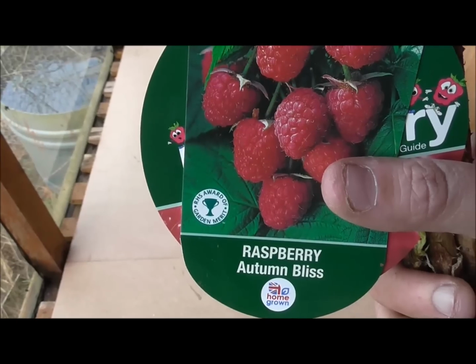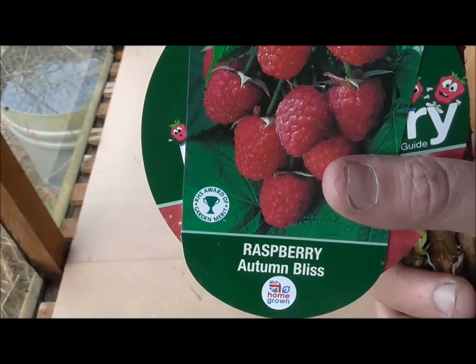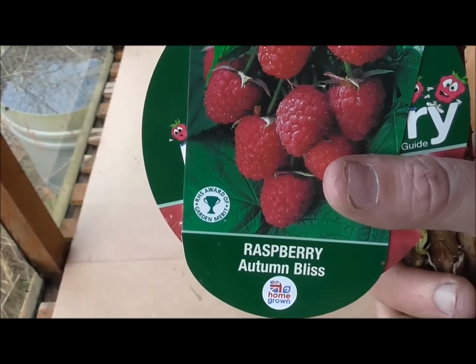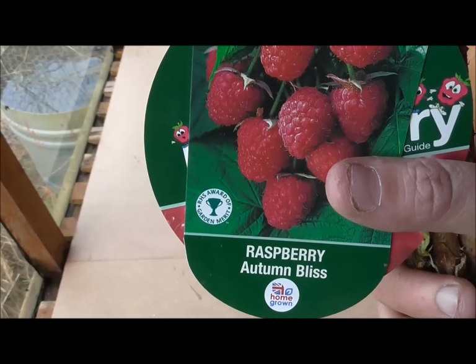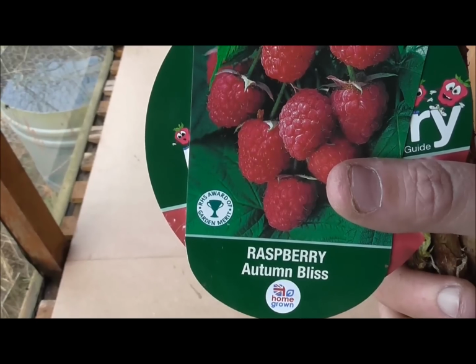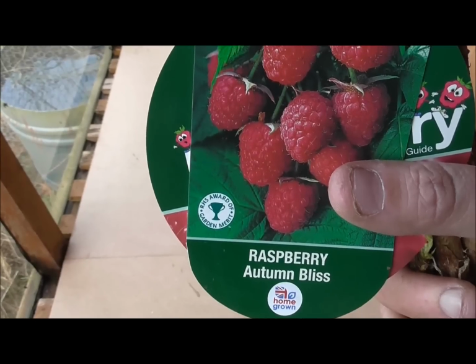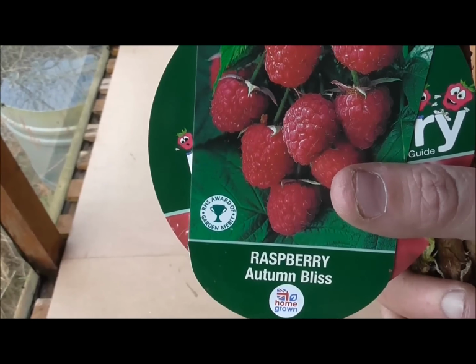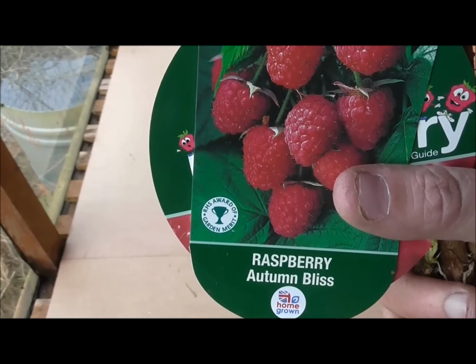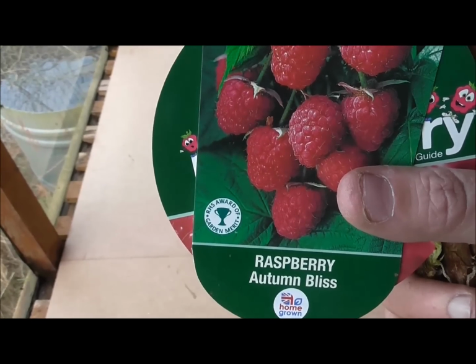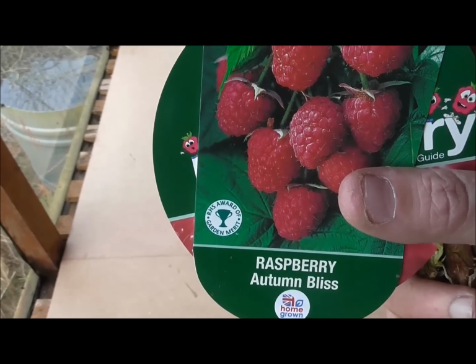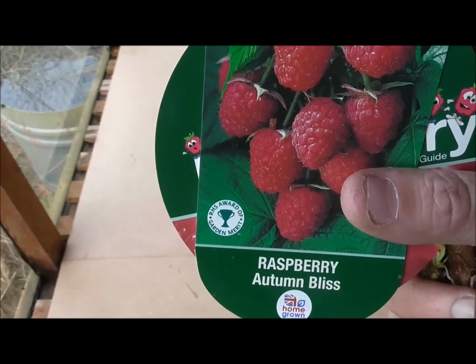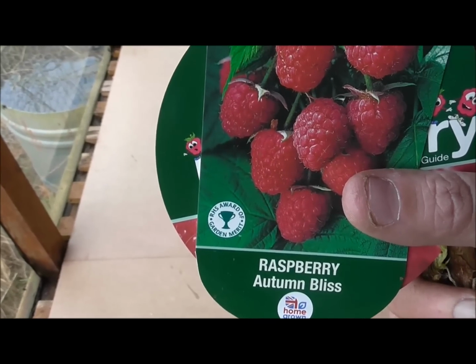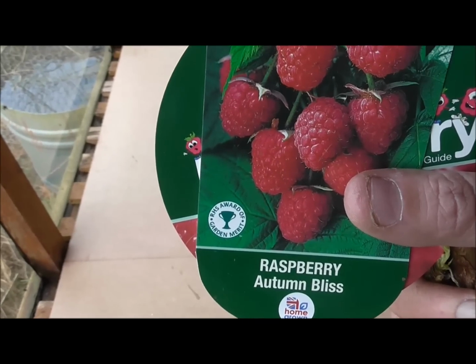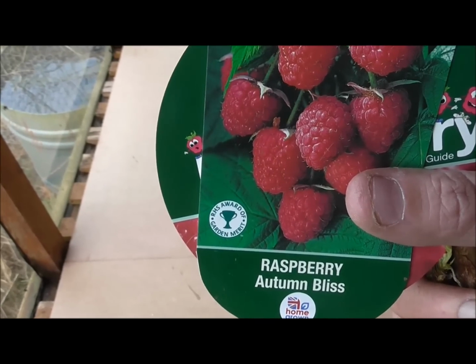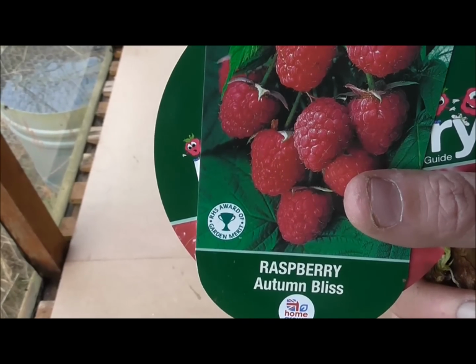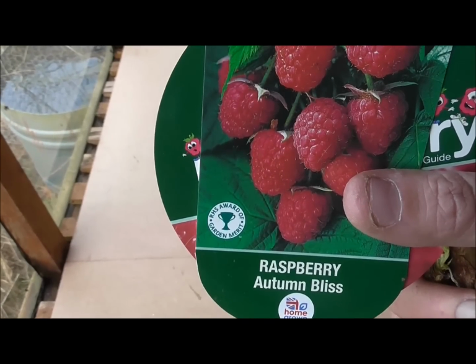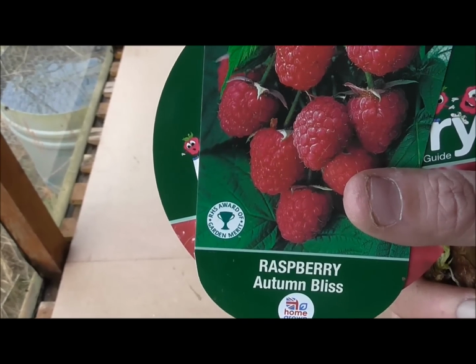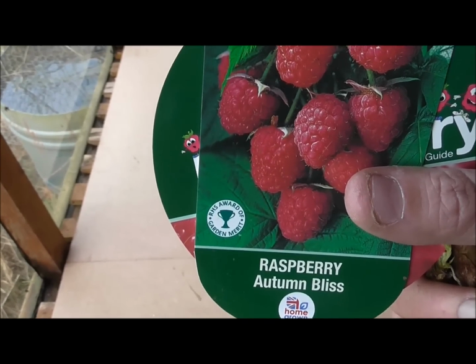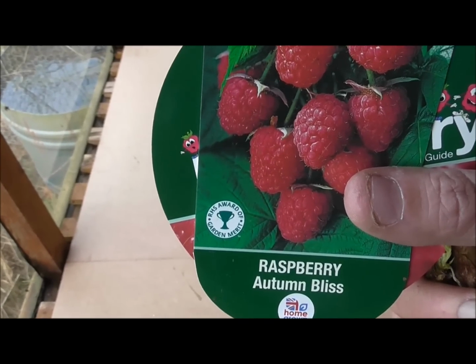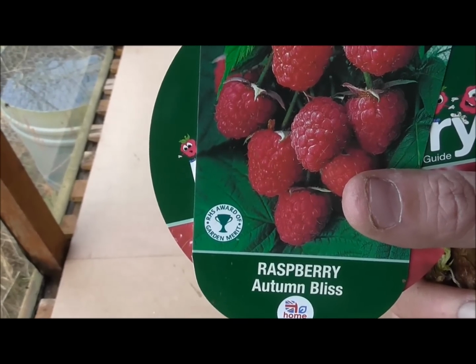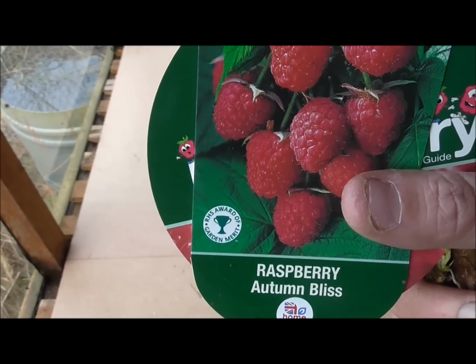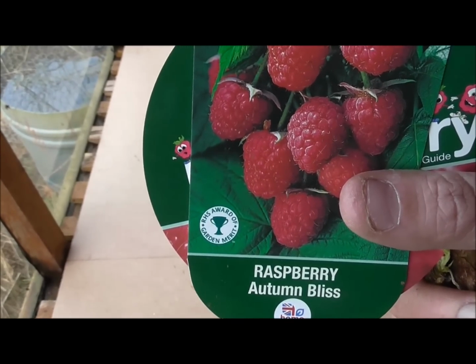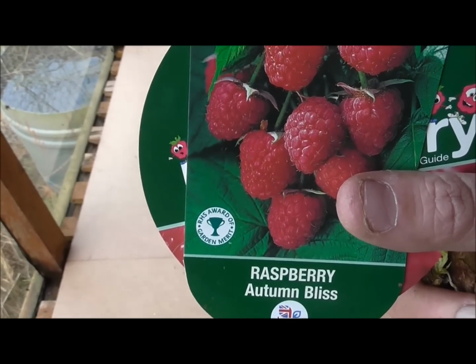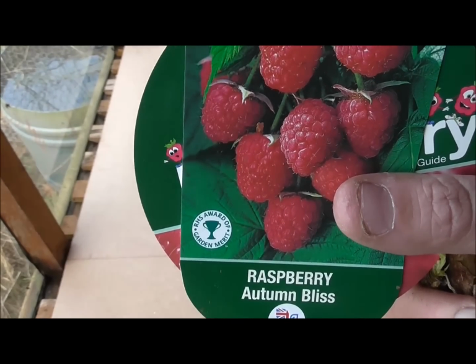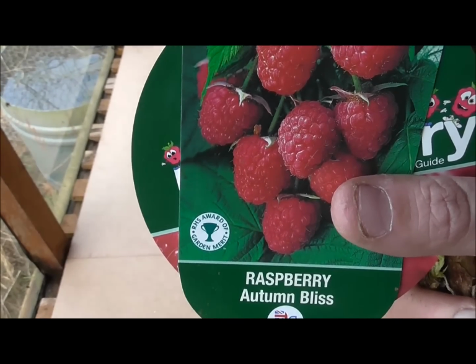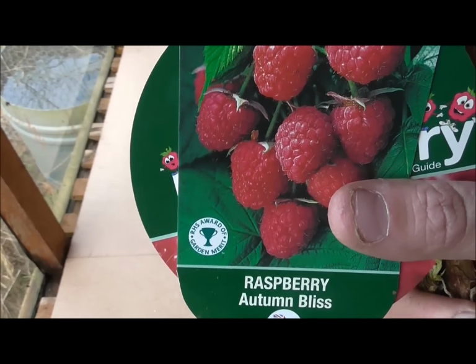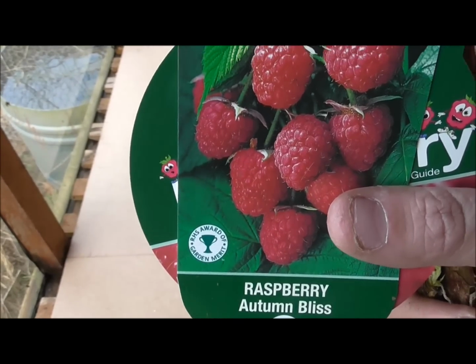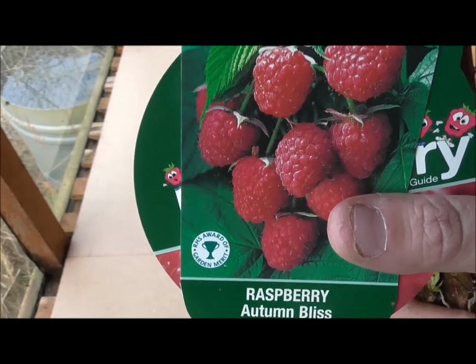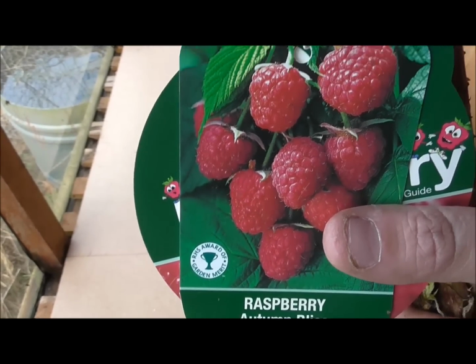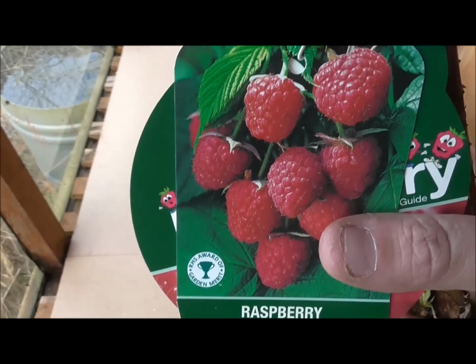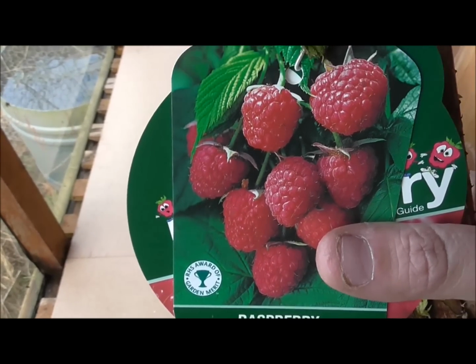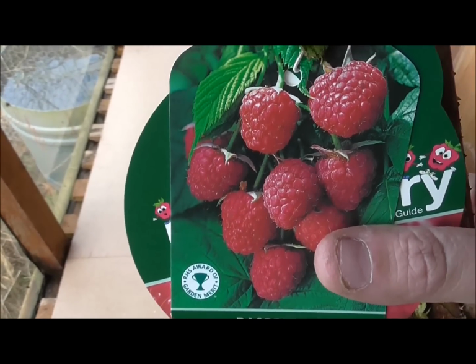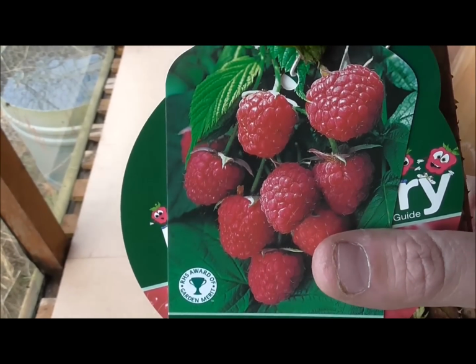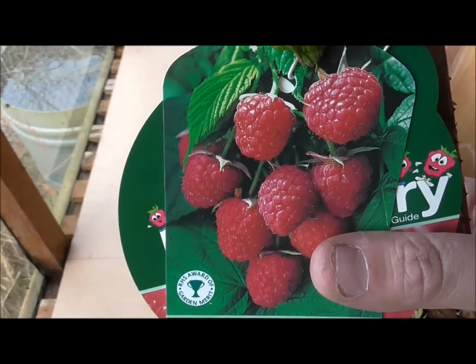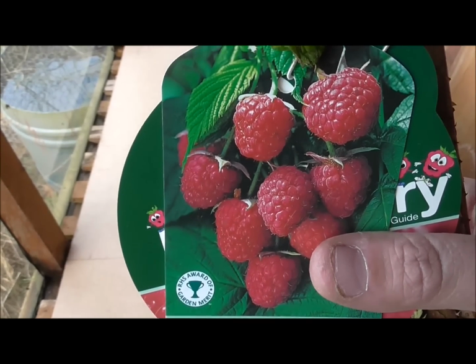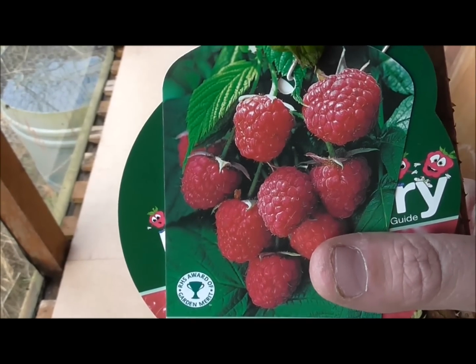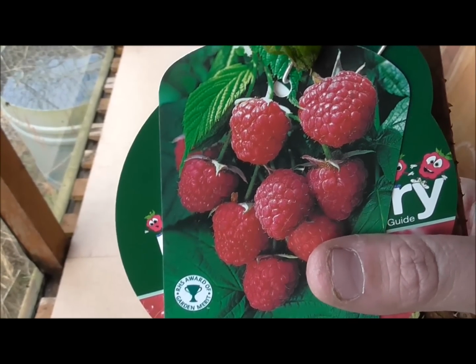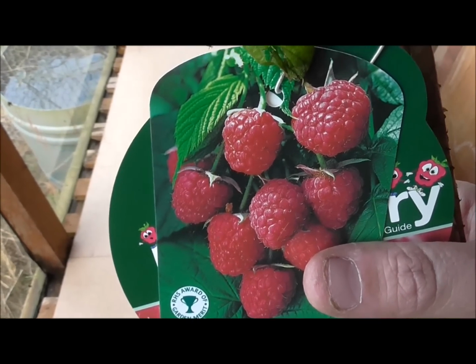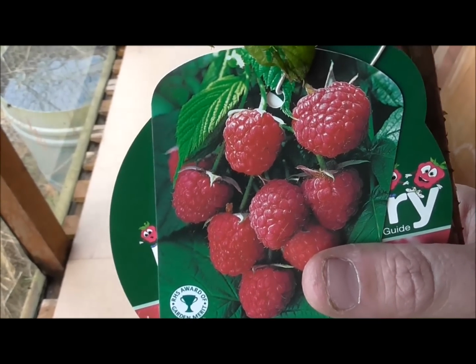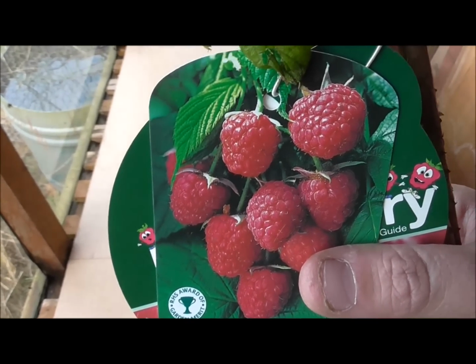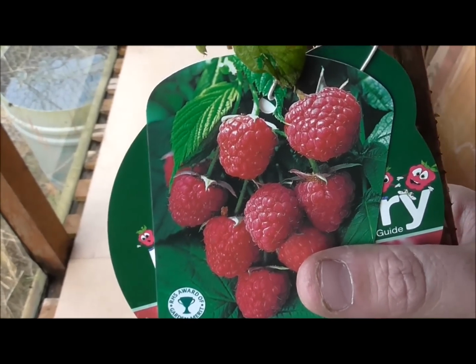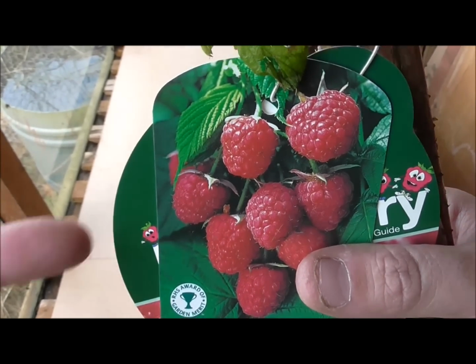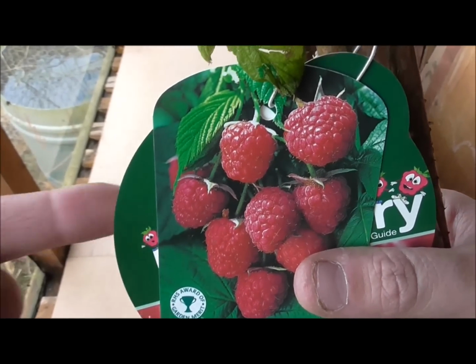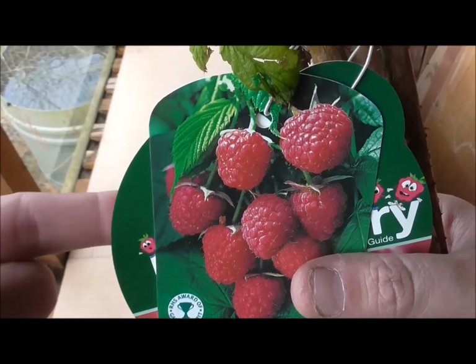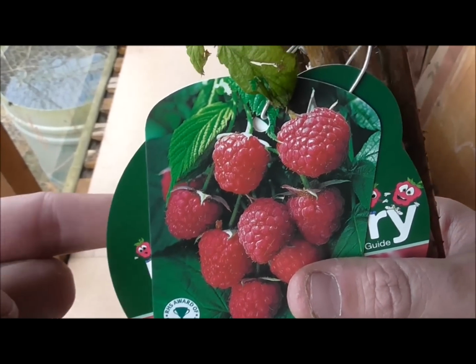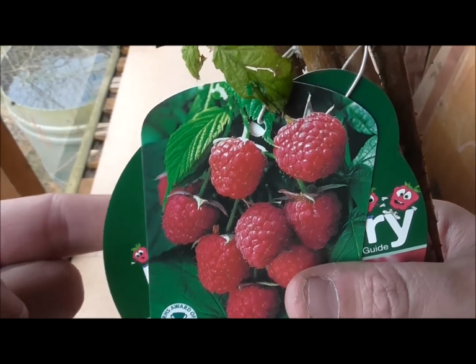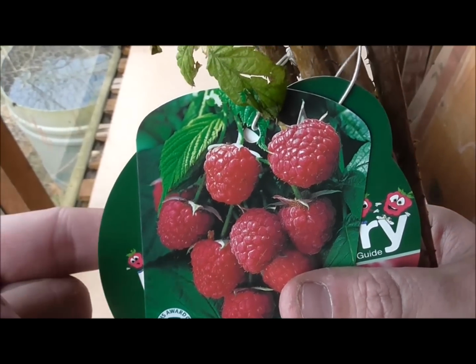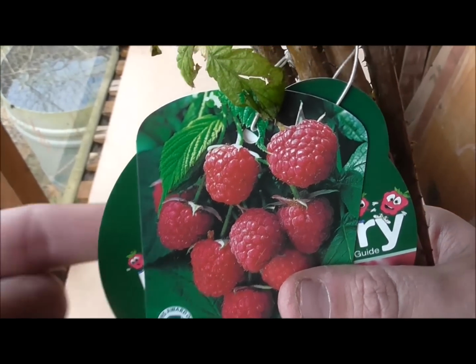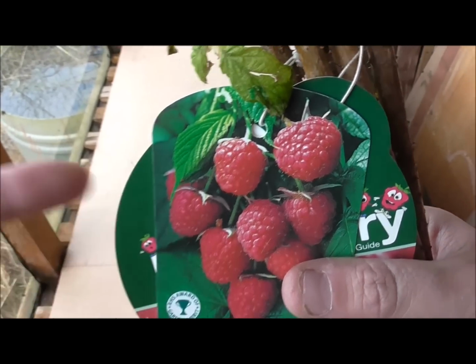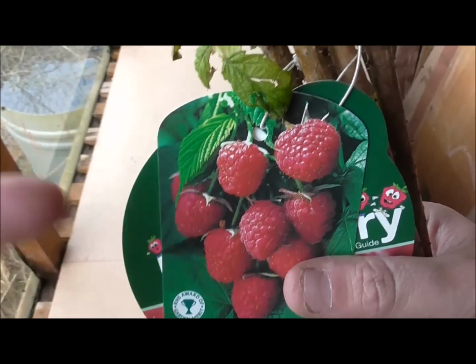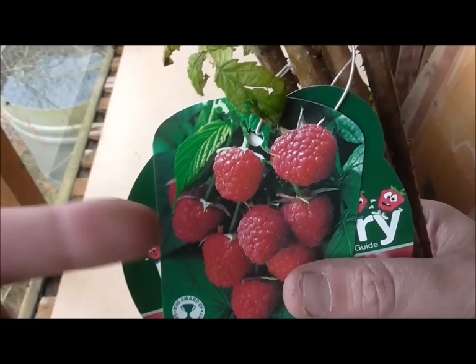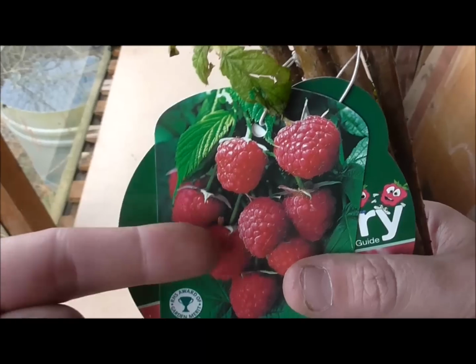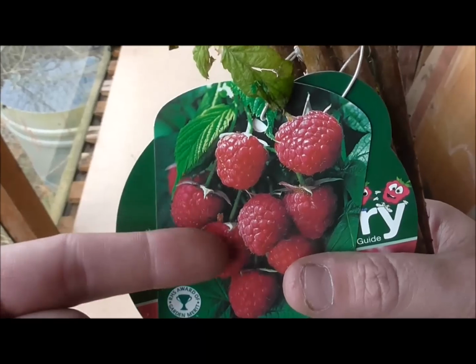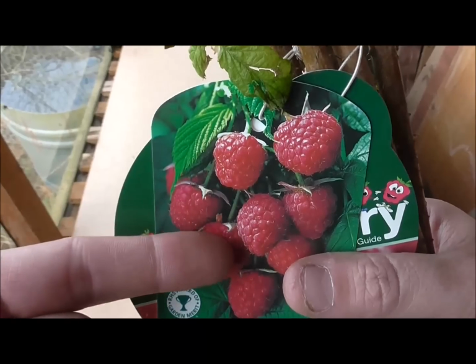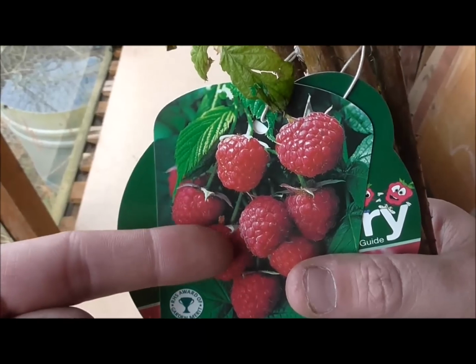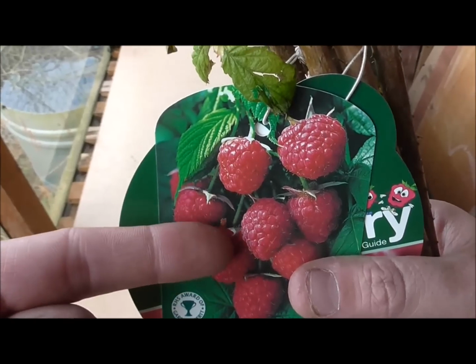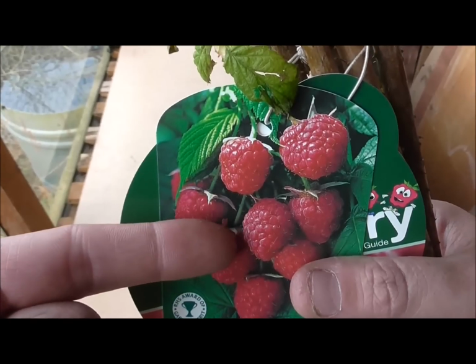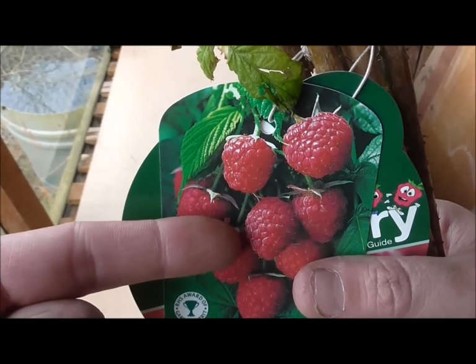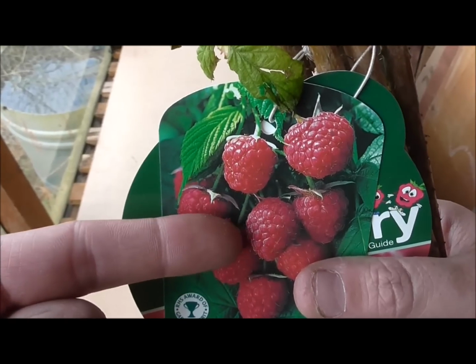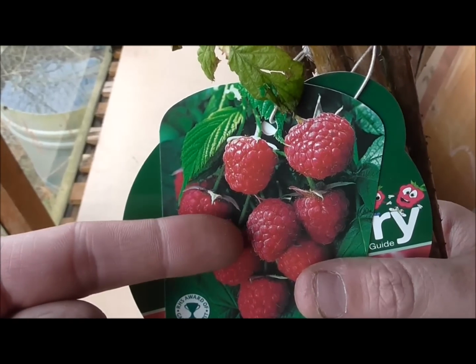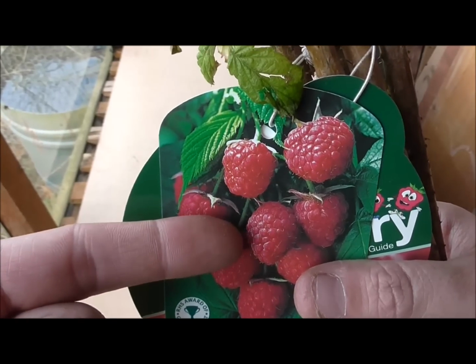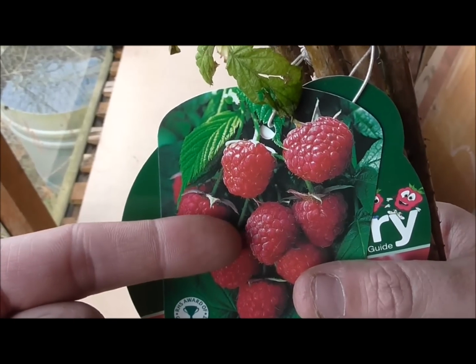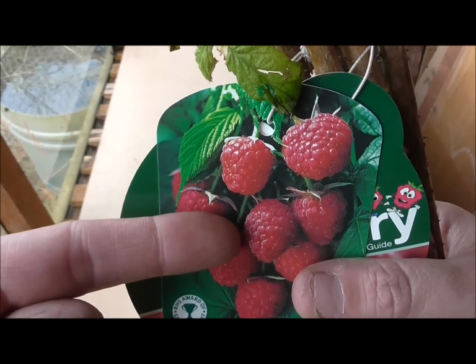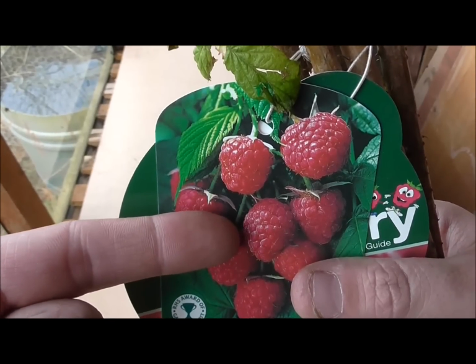There's less maintenance, less hassle, and come autumn I should be picking those bad boys there.